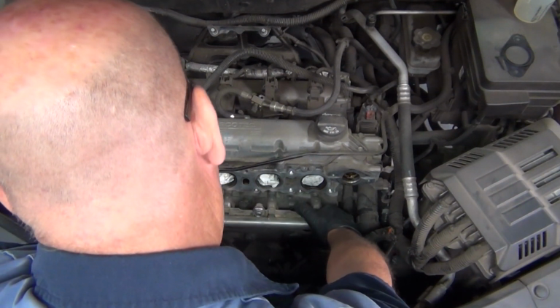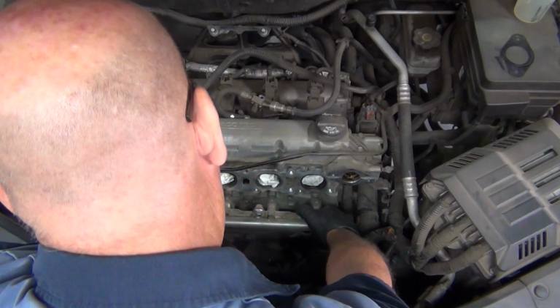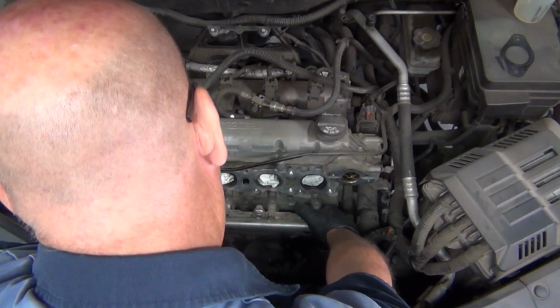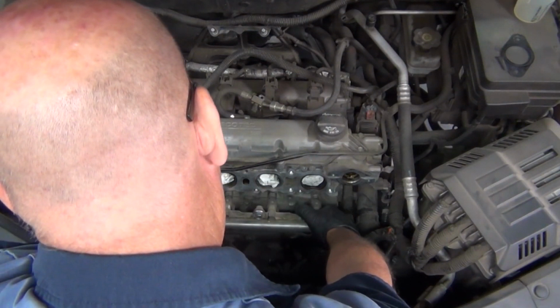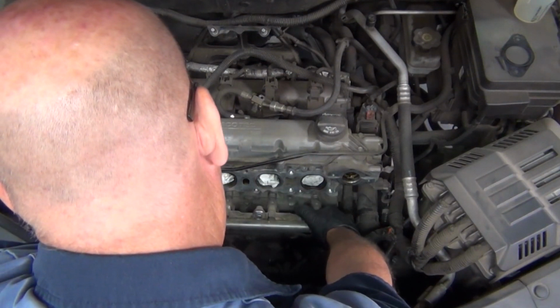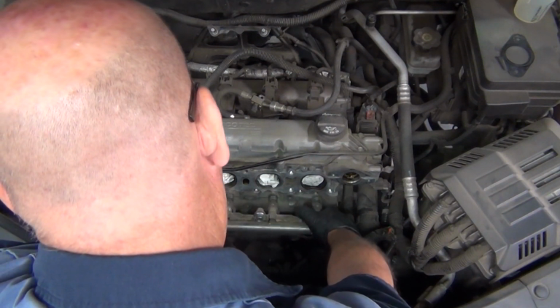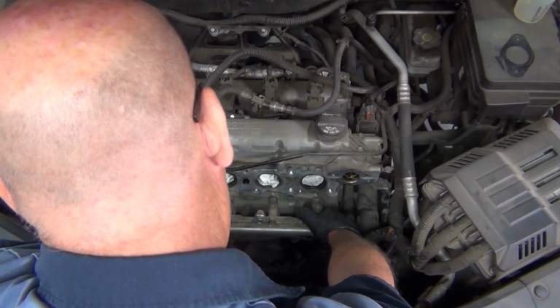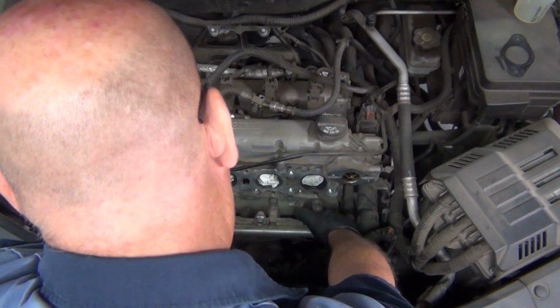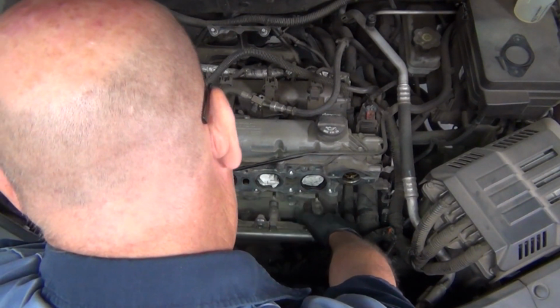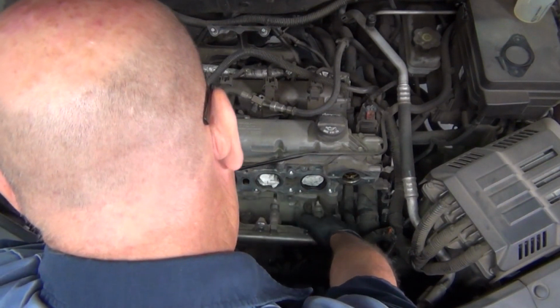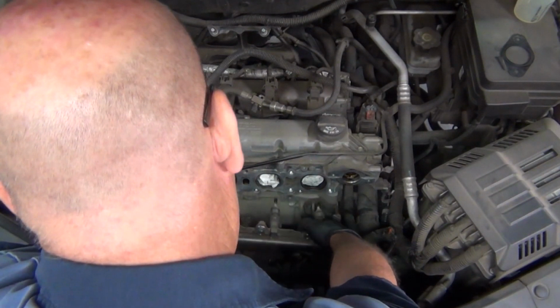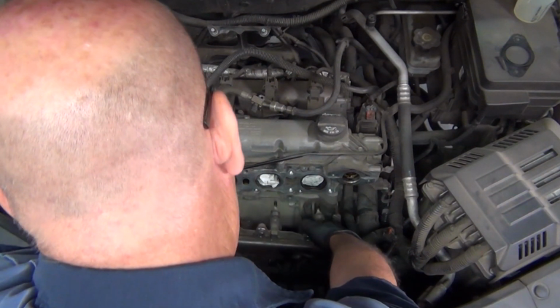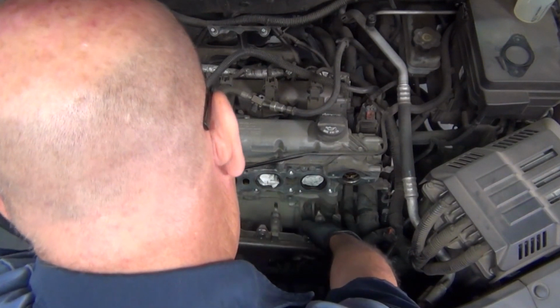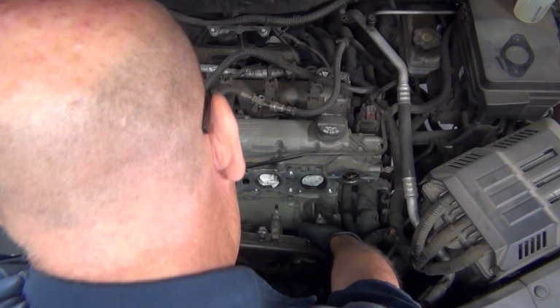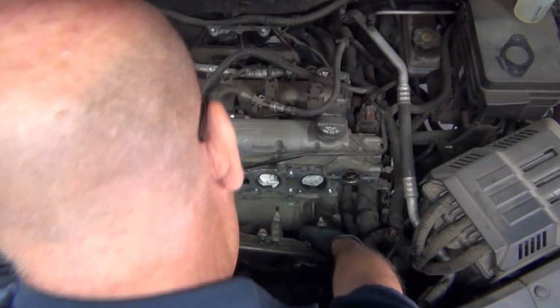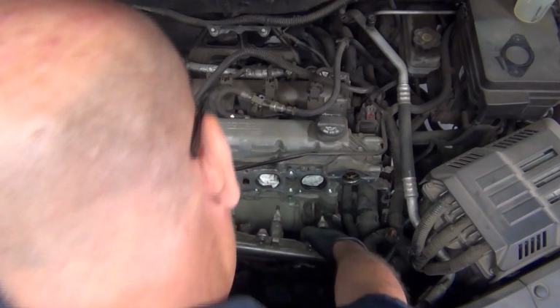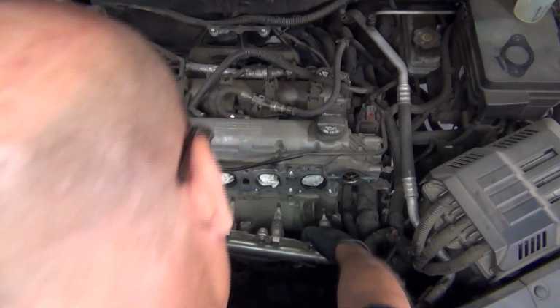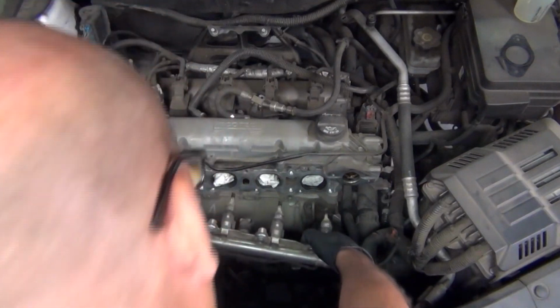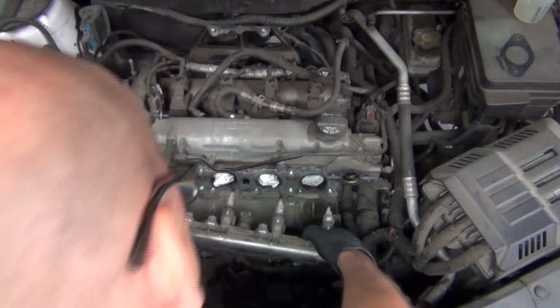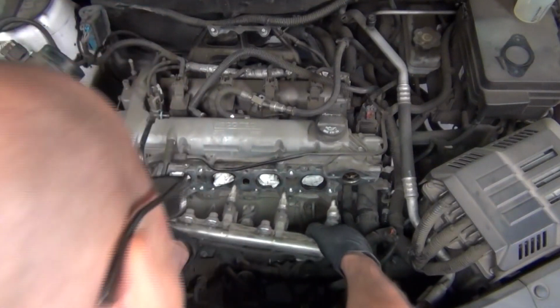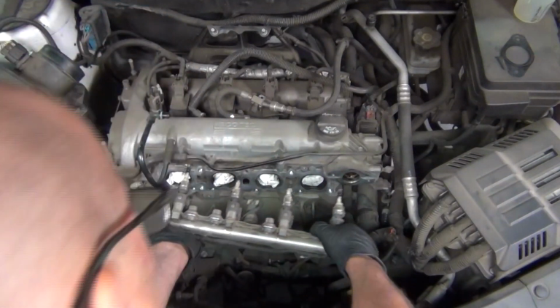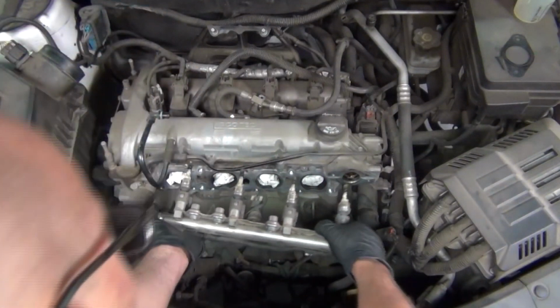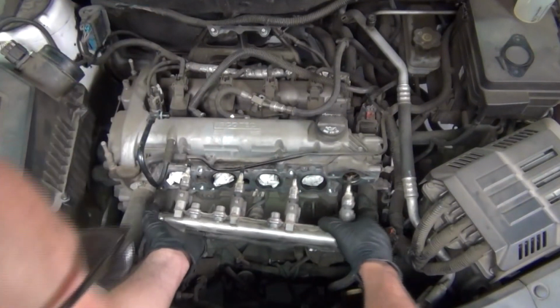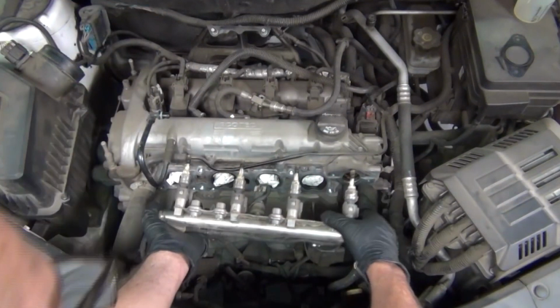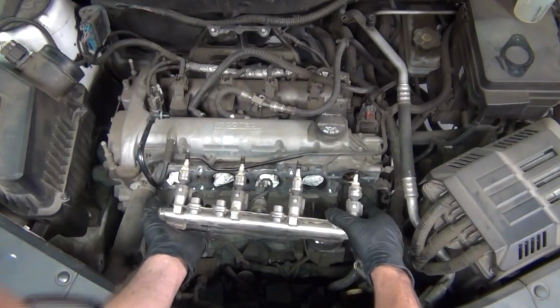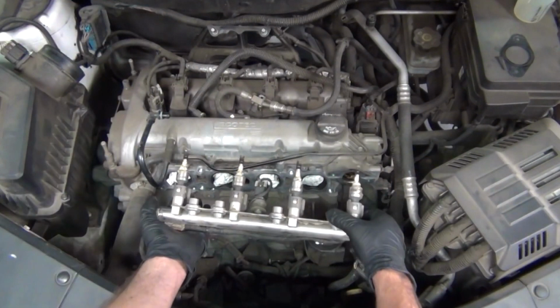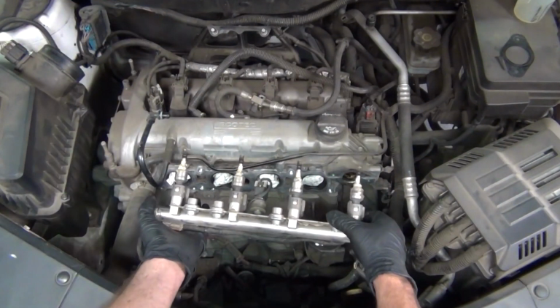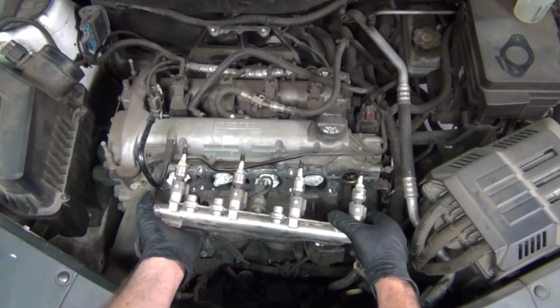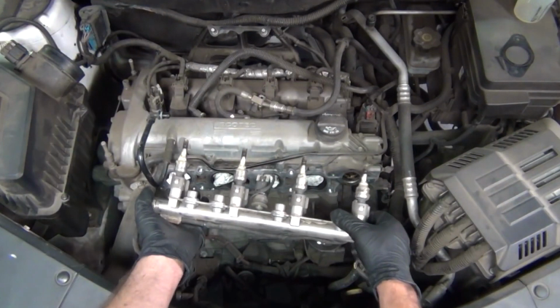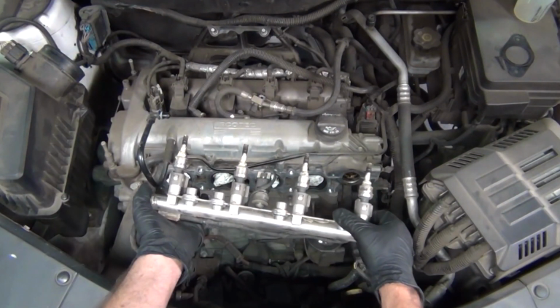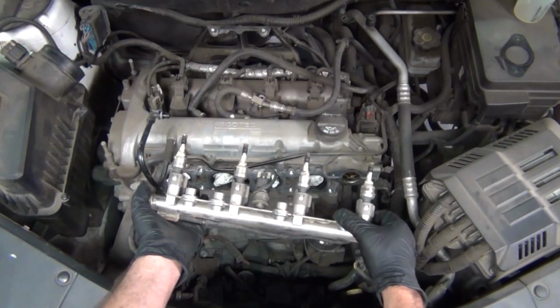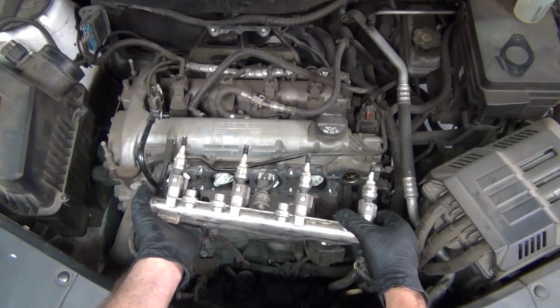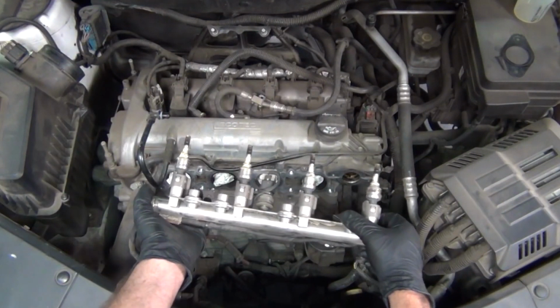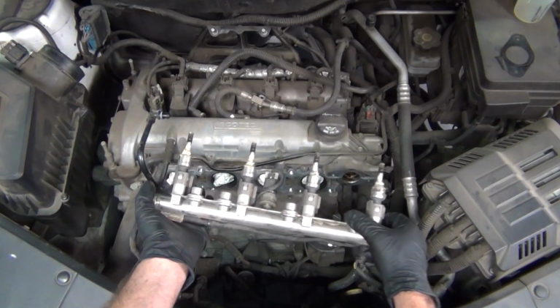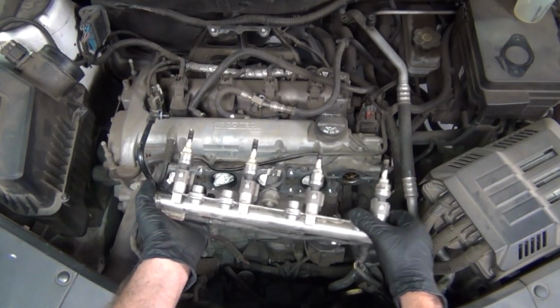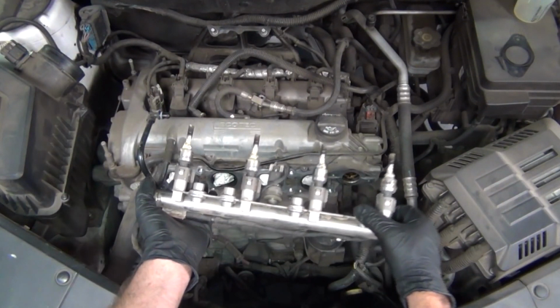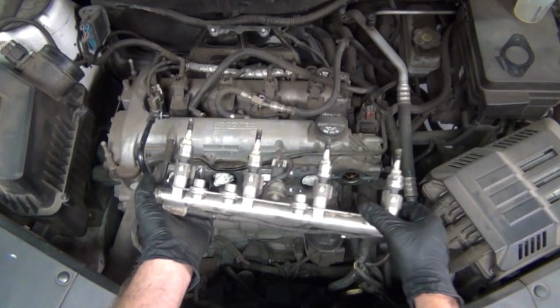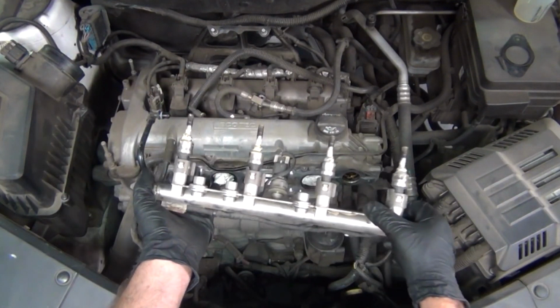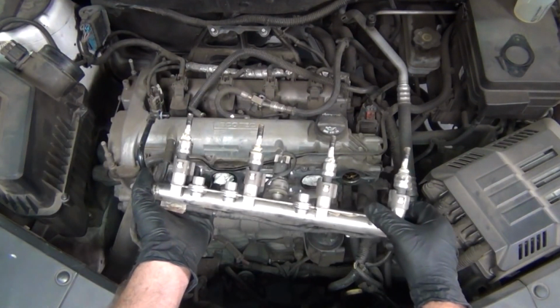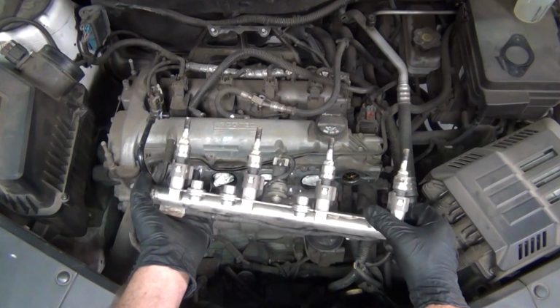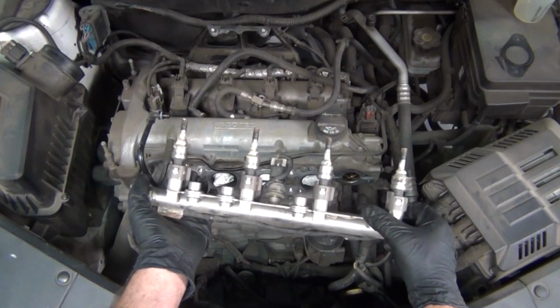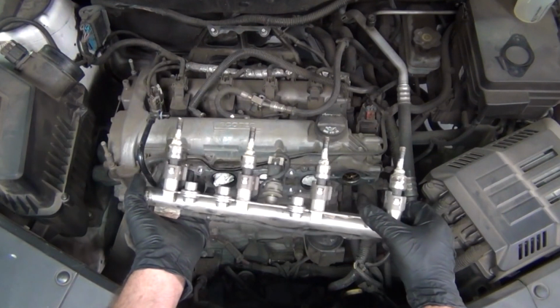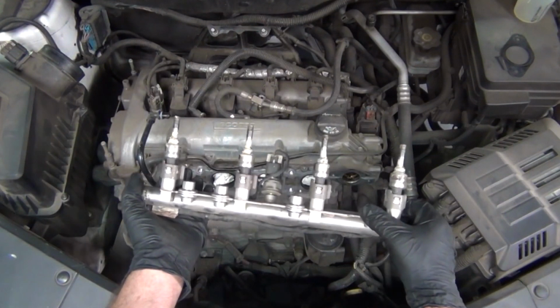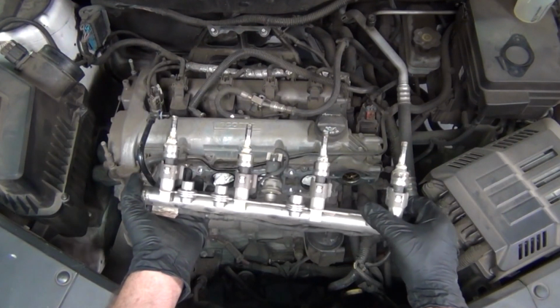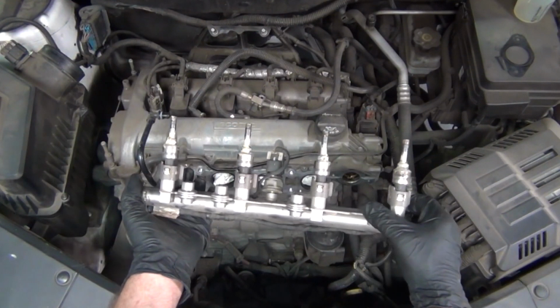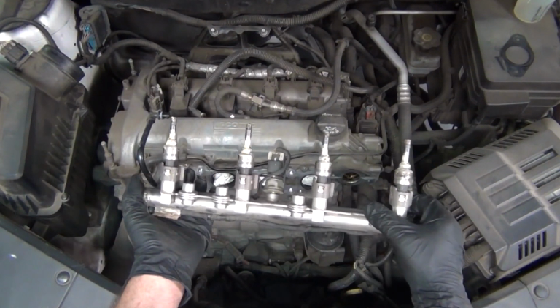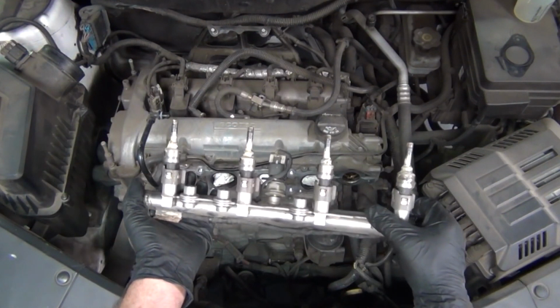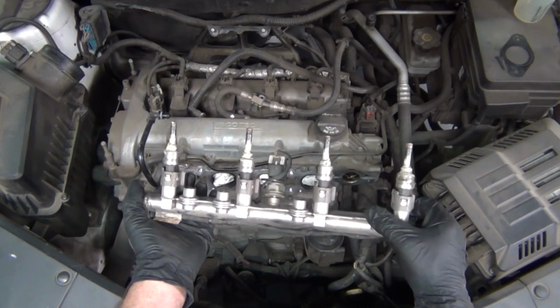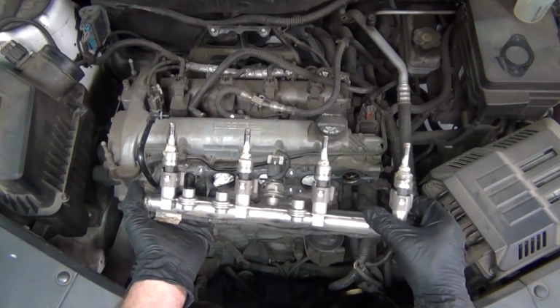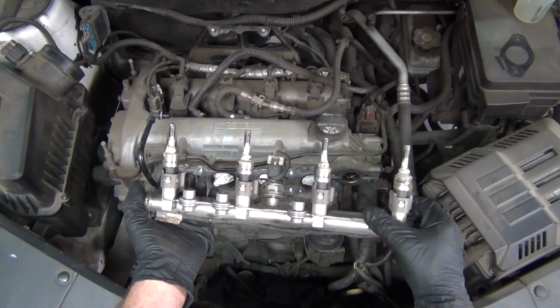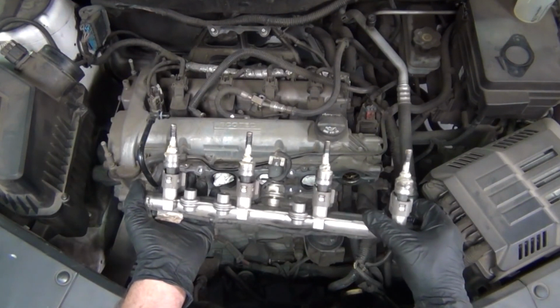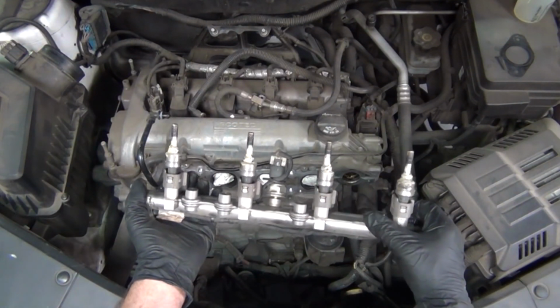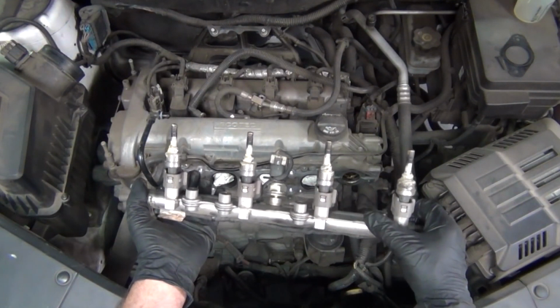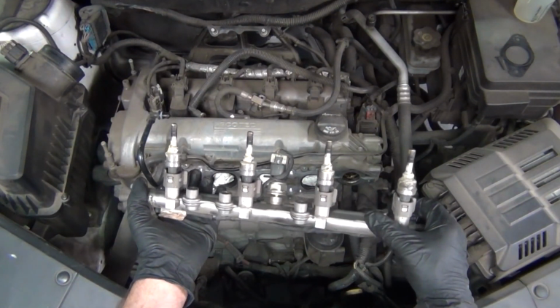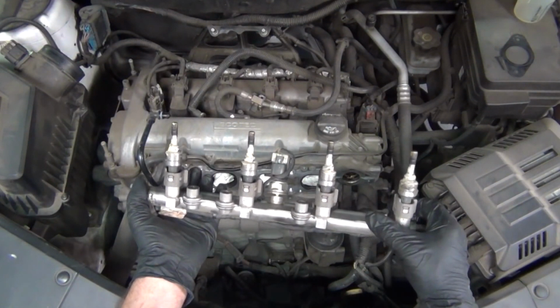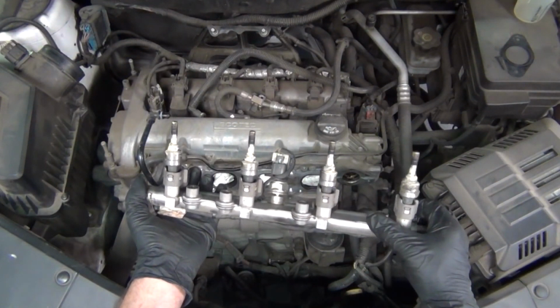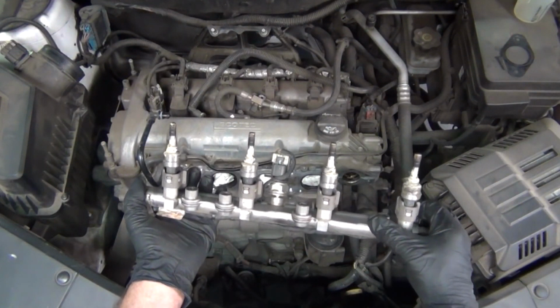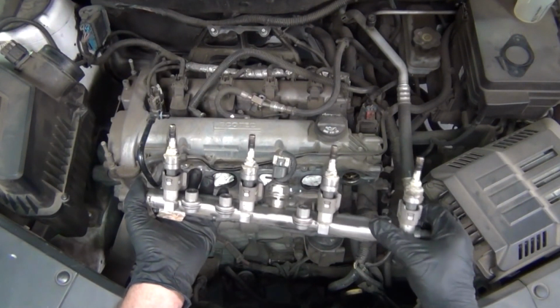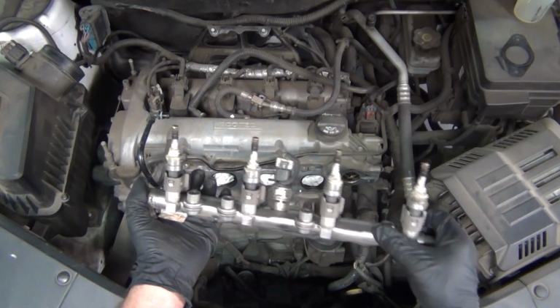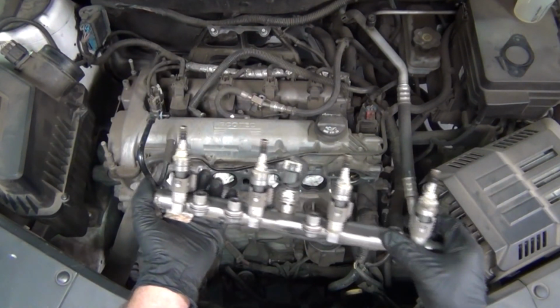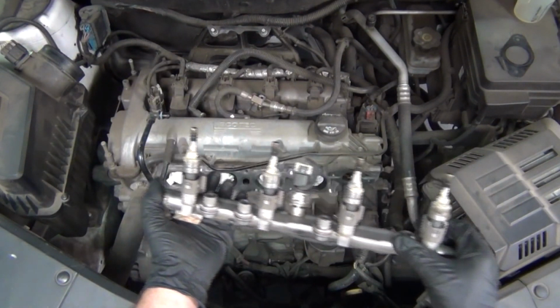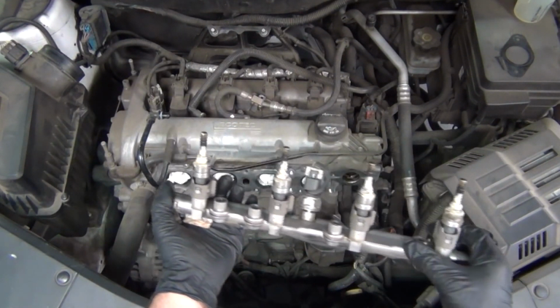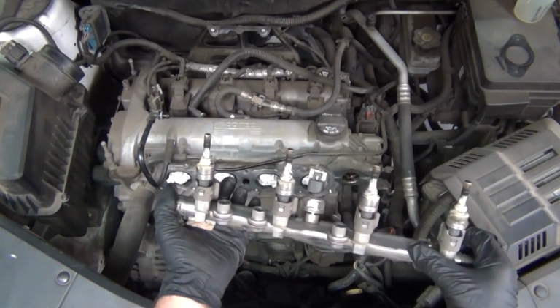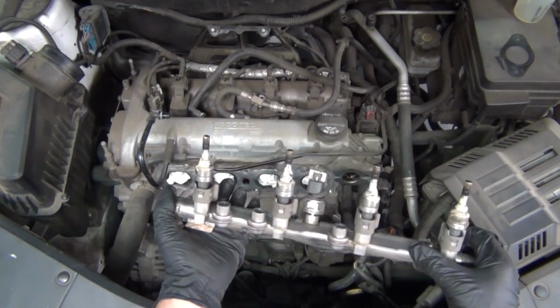And hopefully now you have a better understanding of what it takes to remove the fuel rail and injectors on this 2.4 liter Ecotec motor.